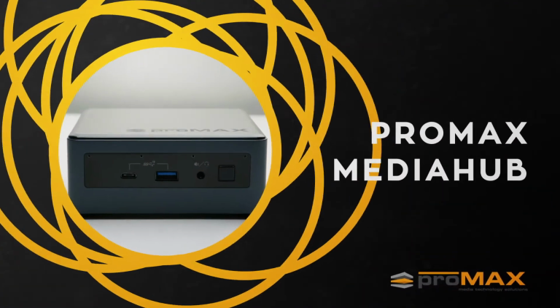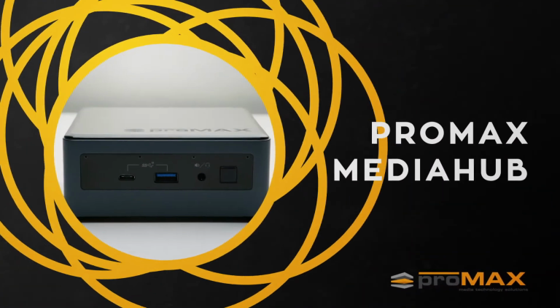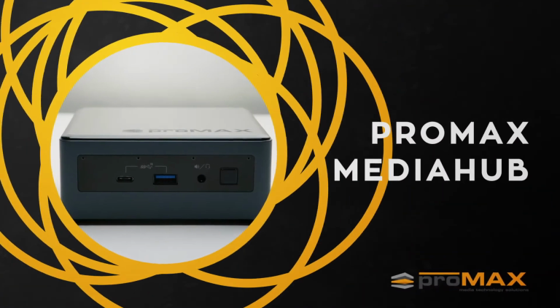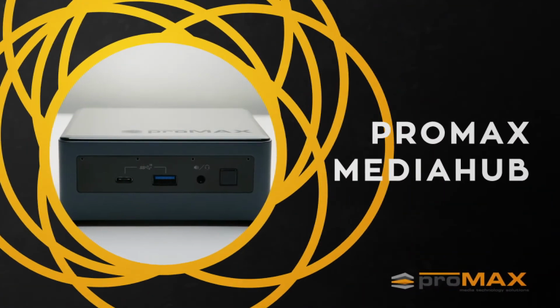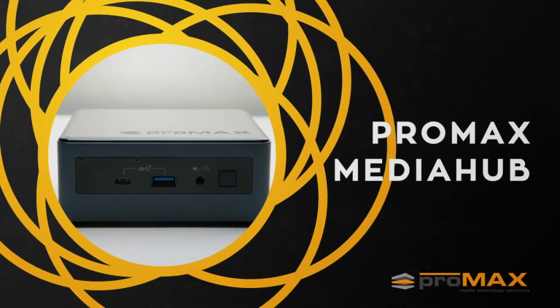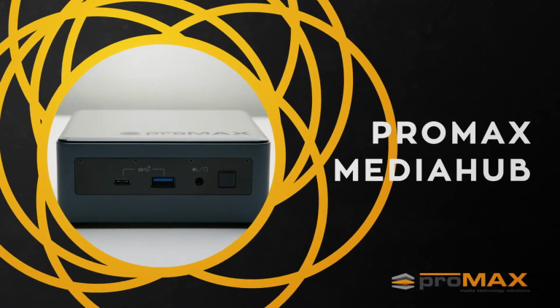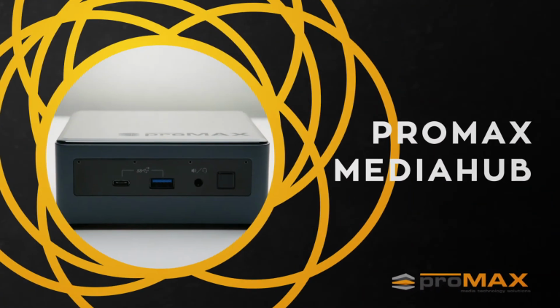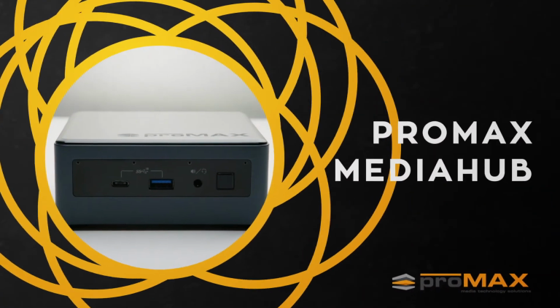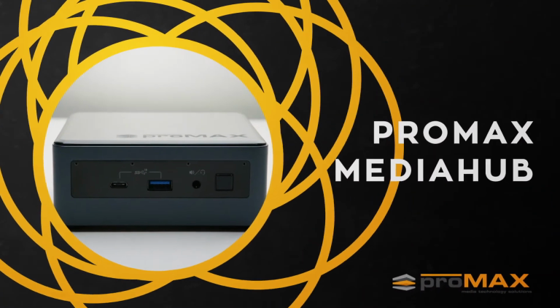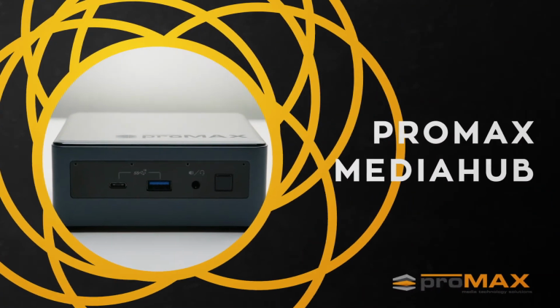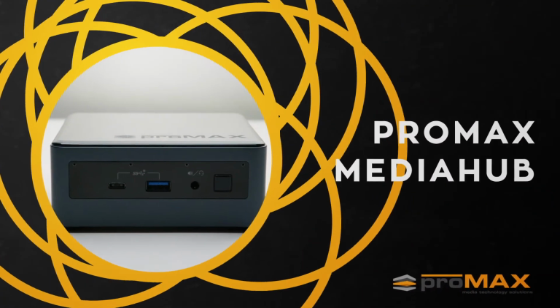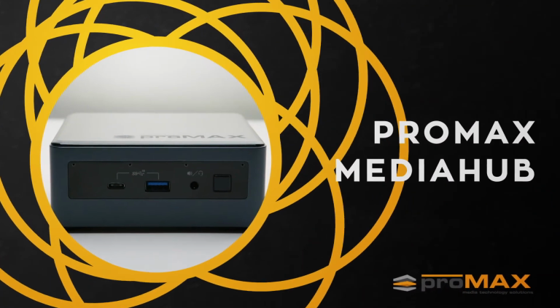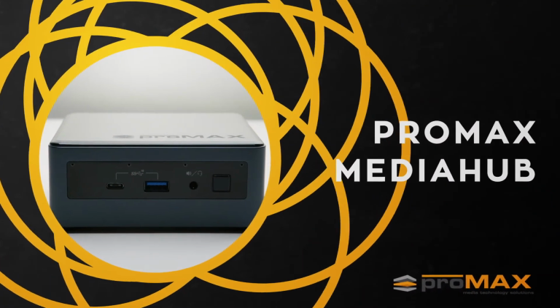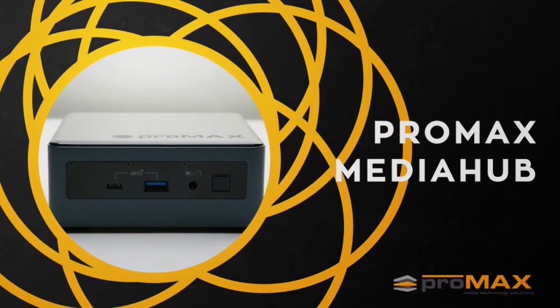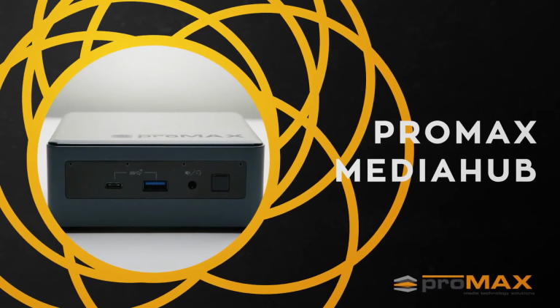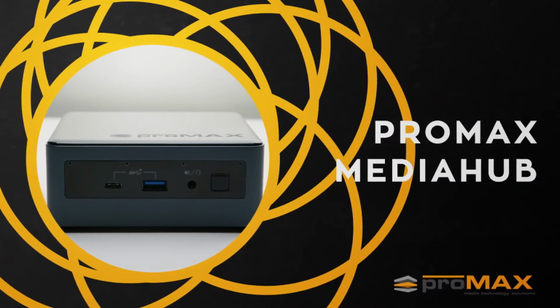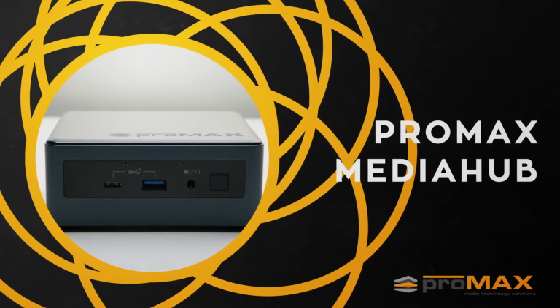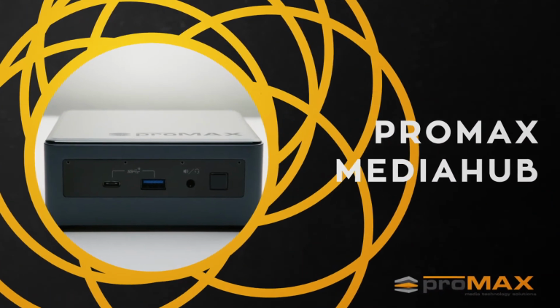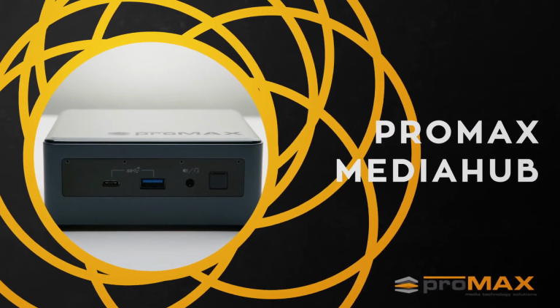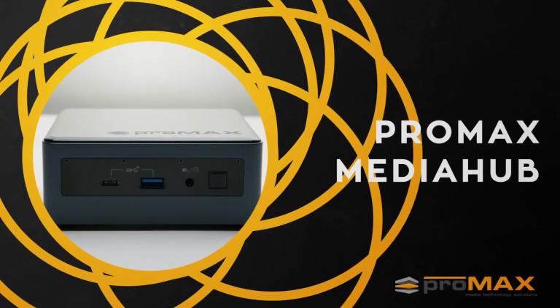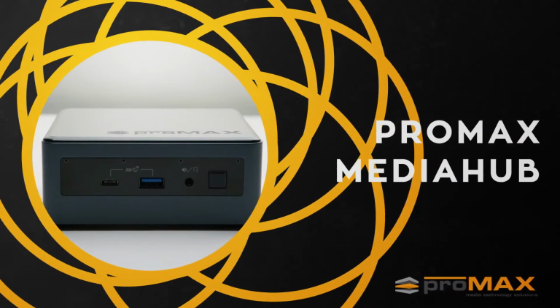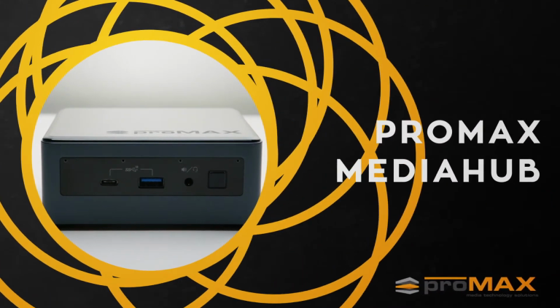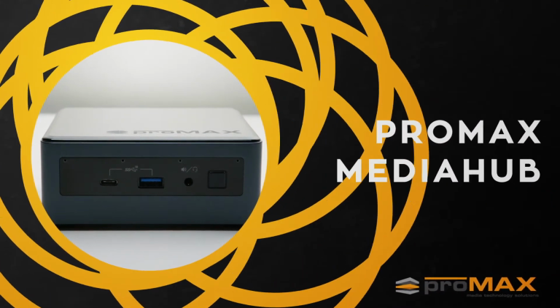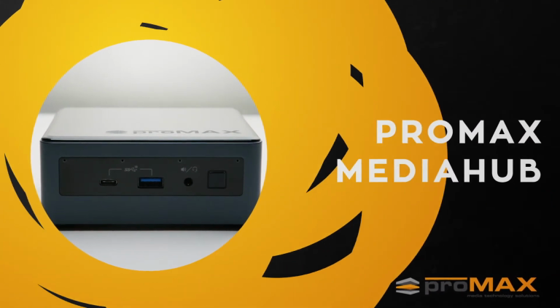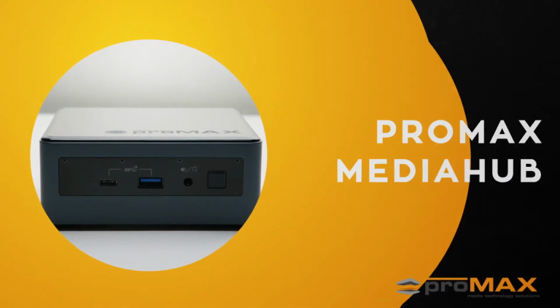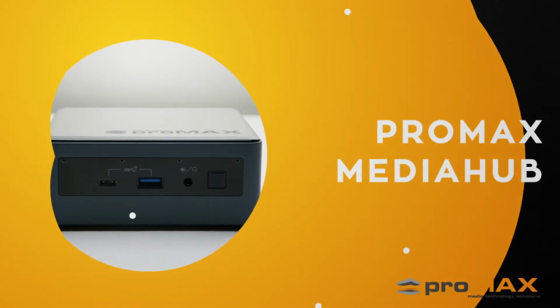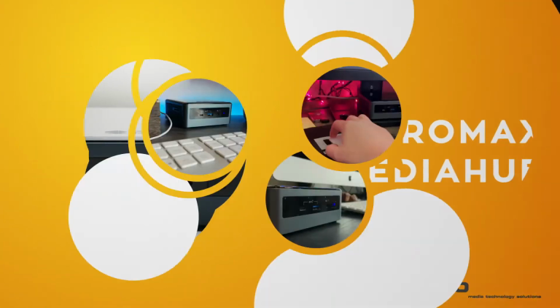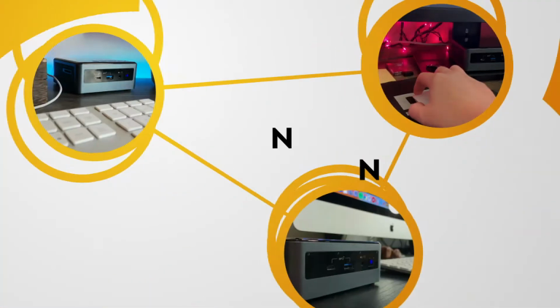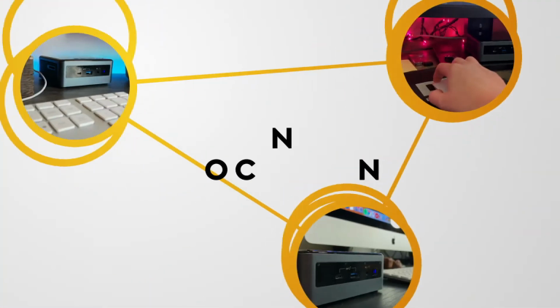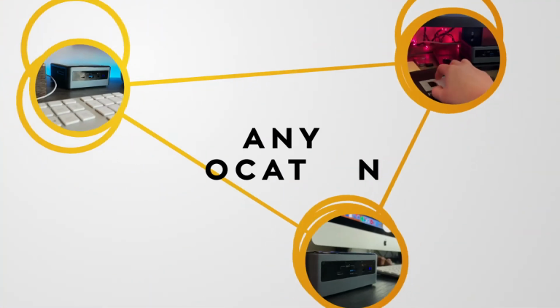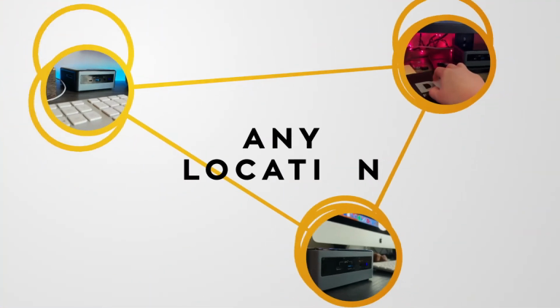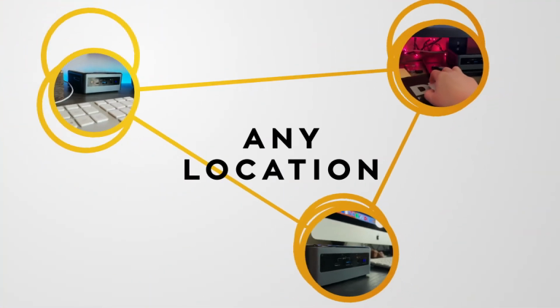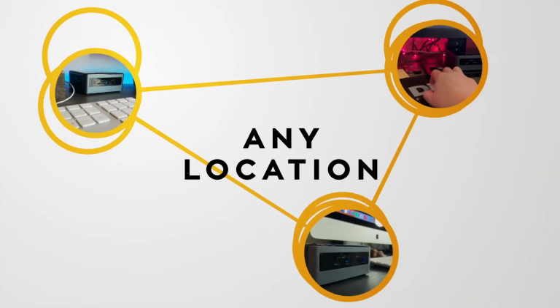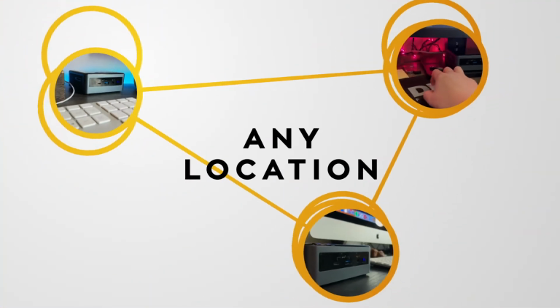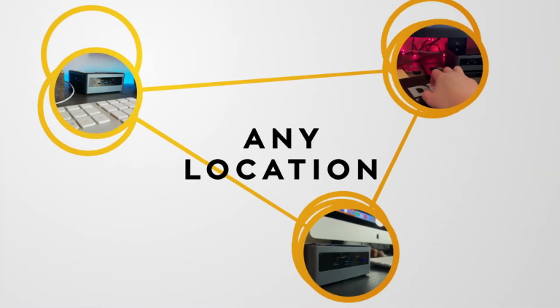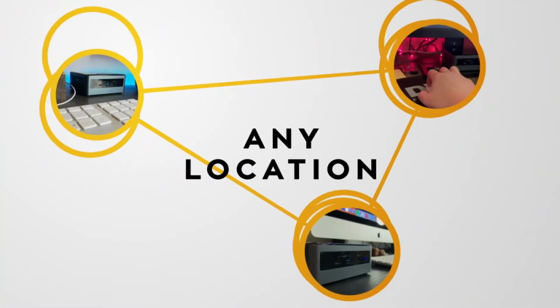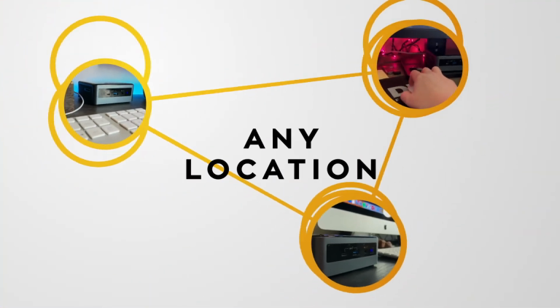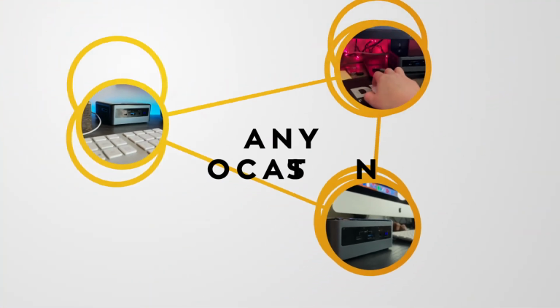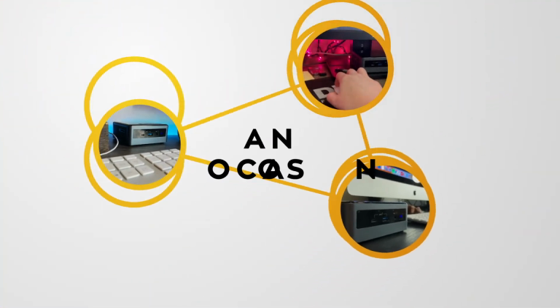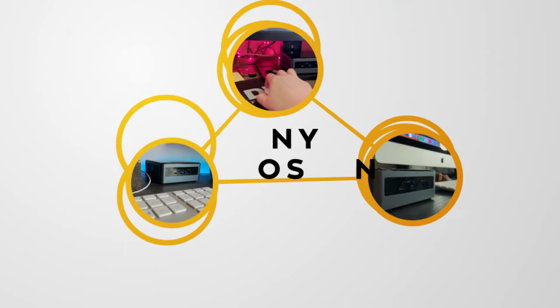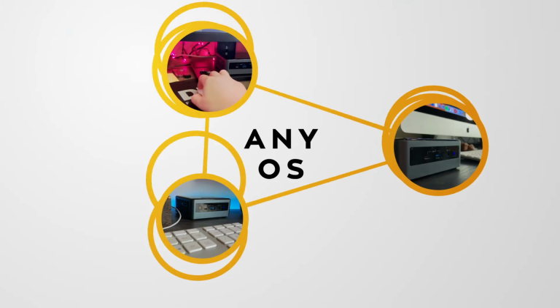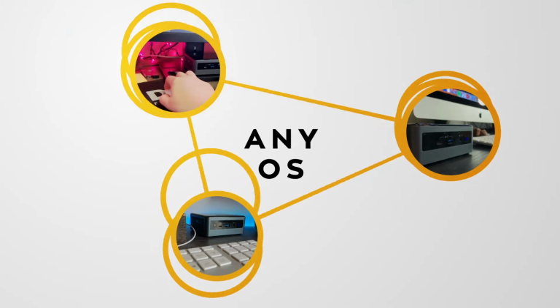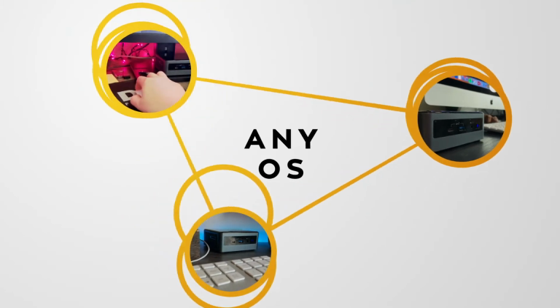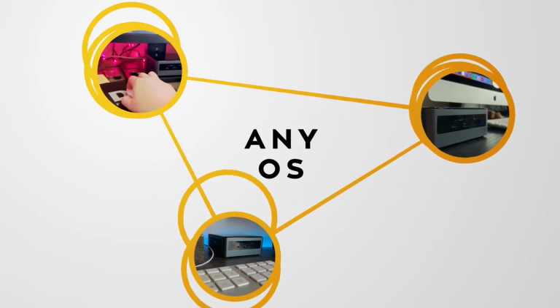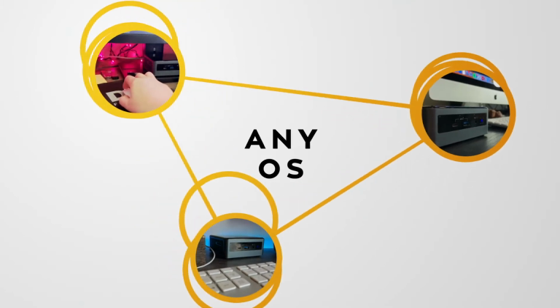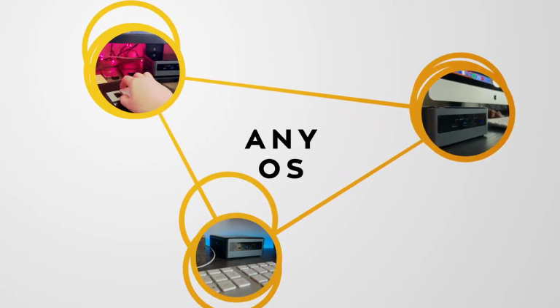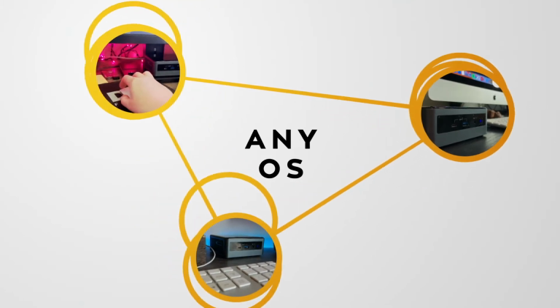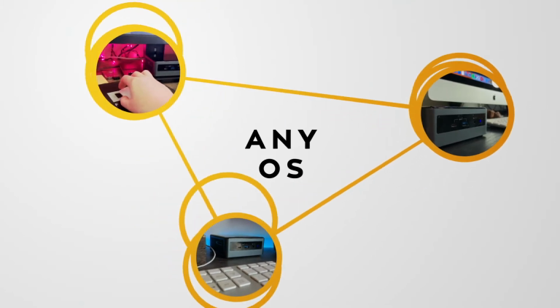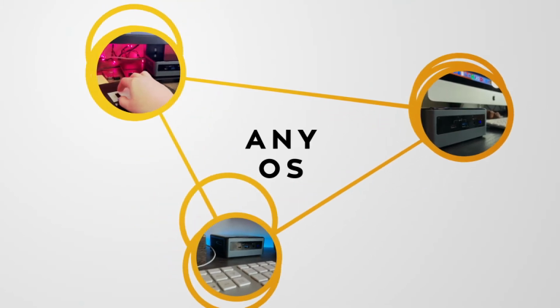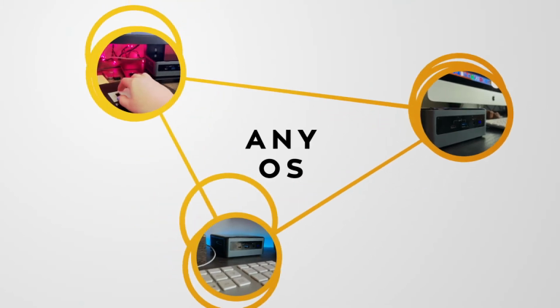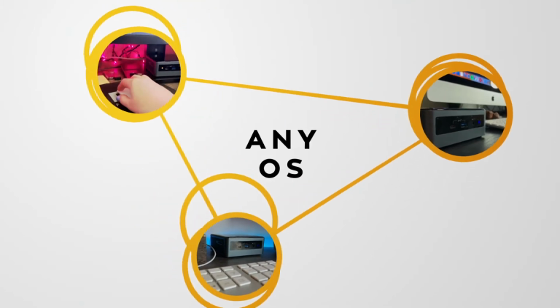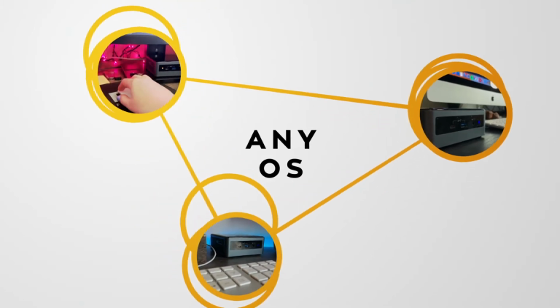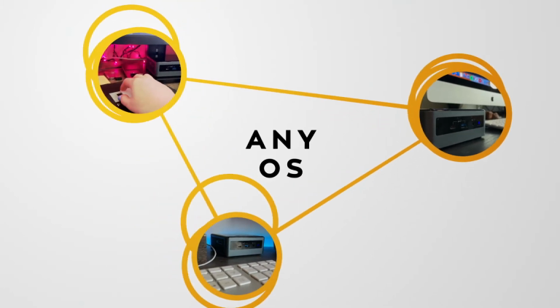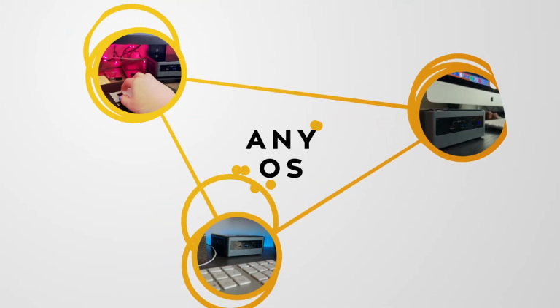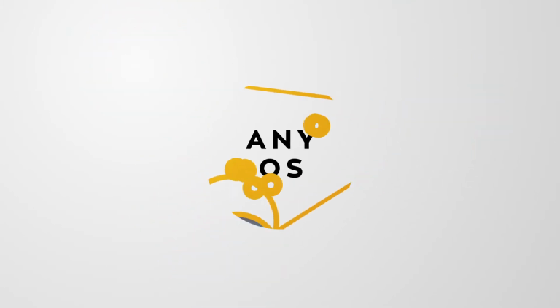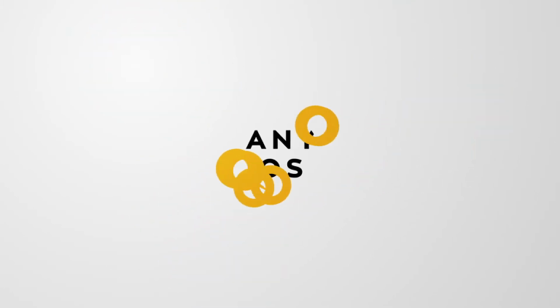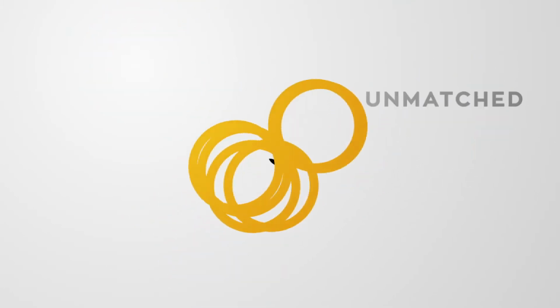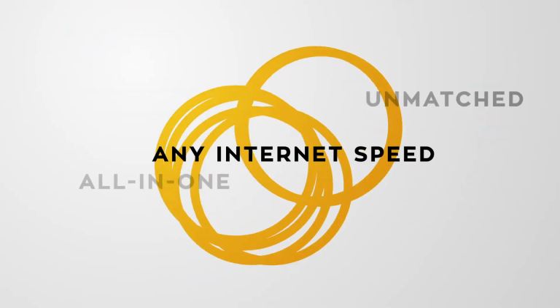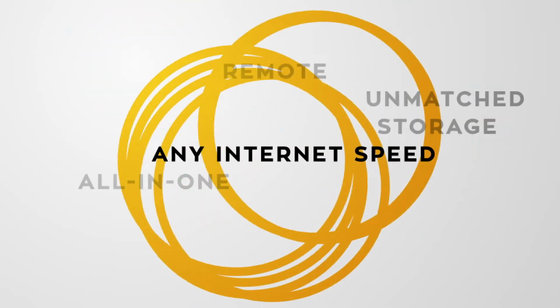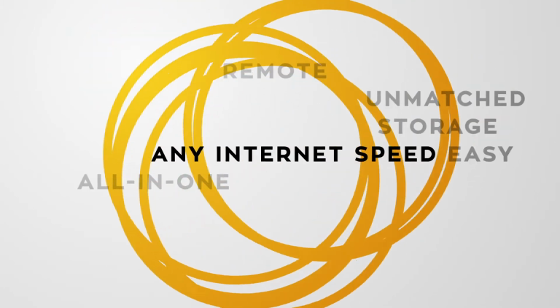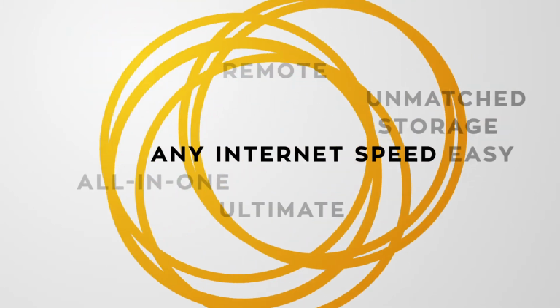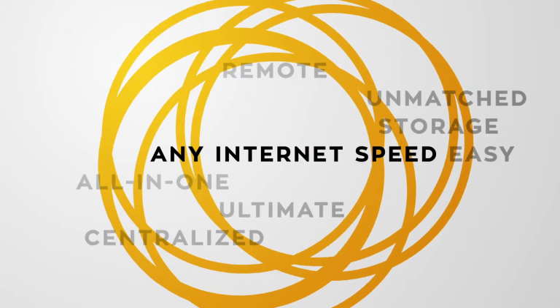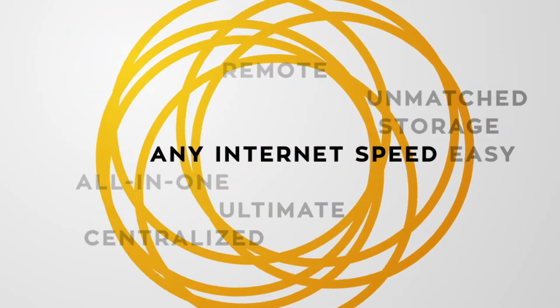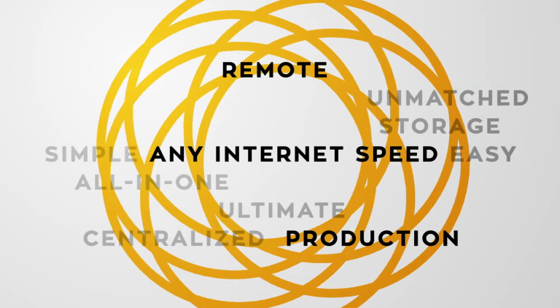Promax MediaHub. Professional video workflows, any location, any OS, any internet speed.